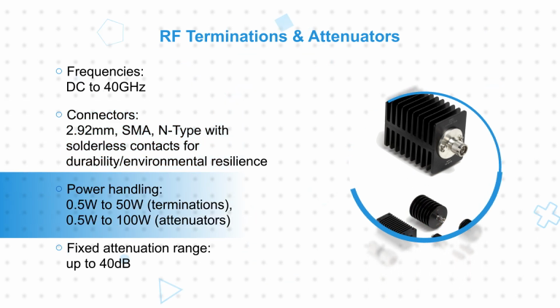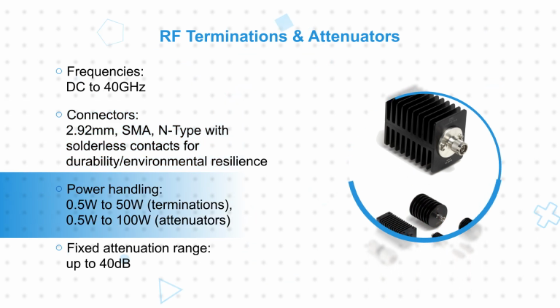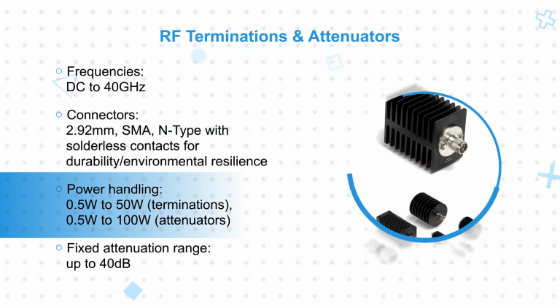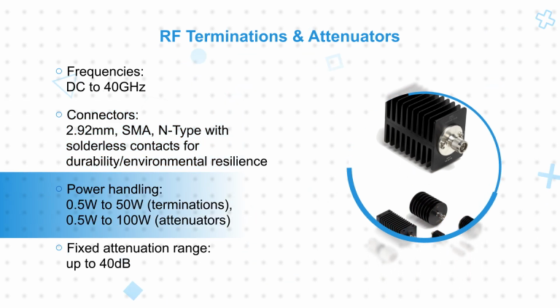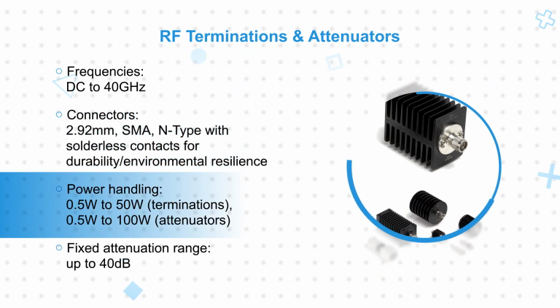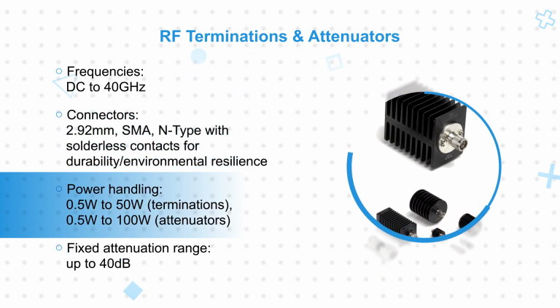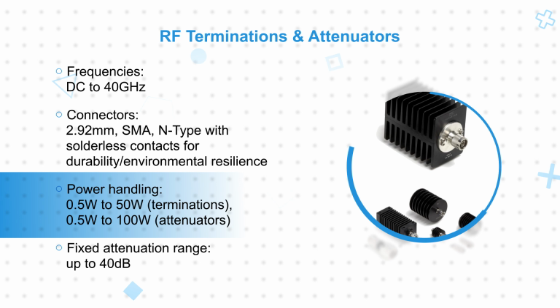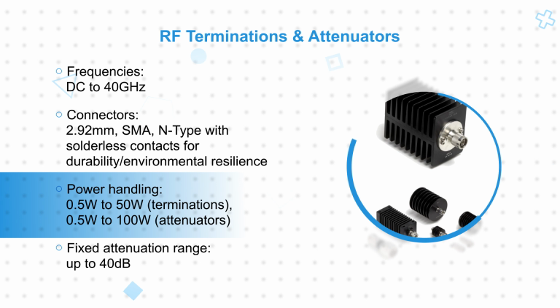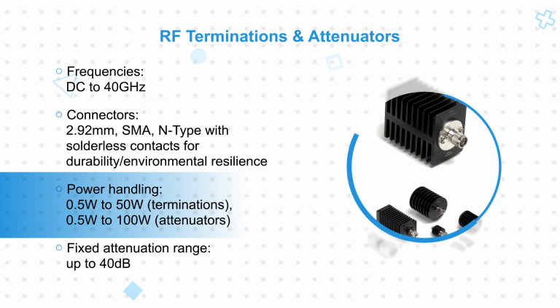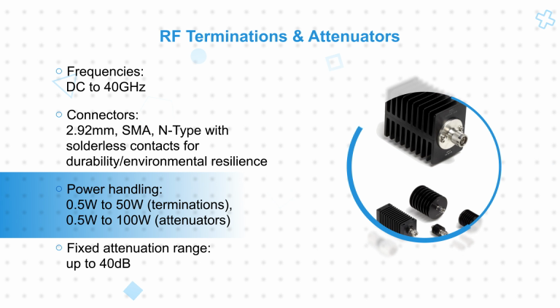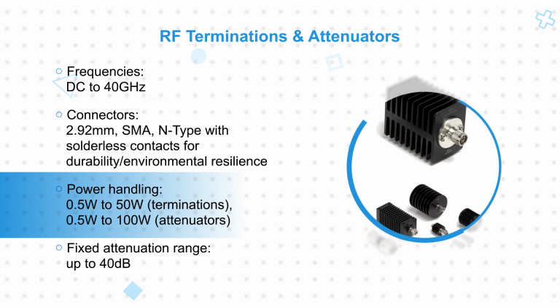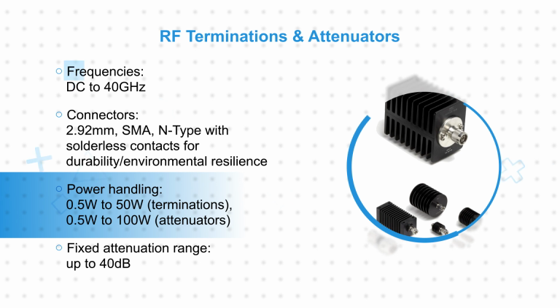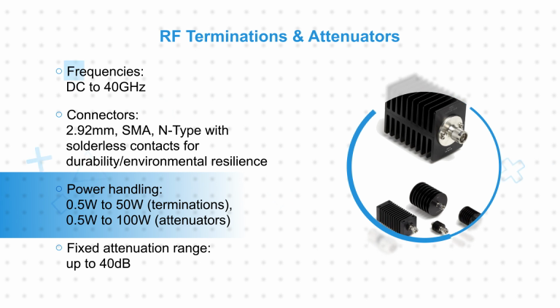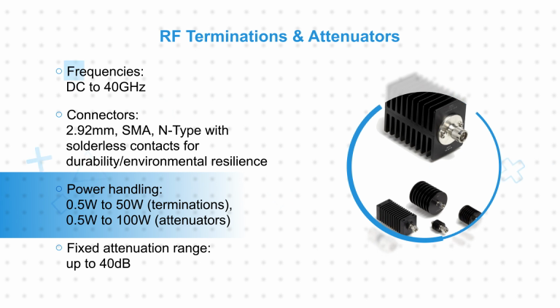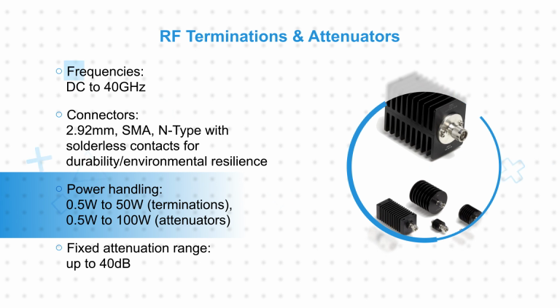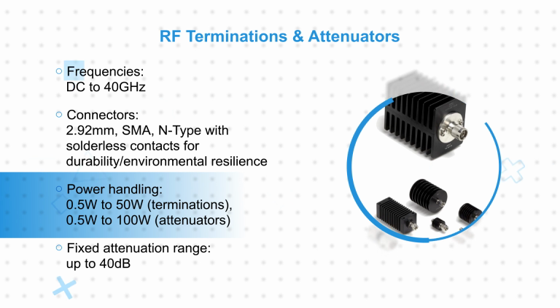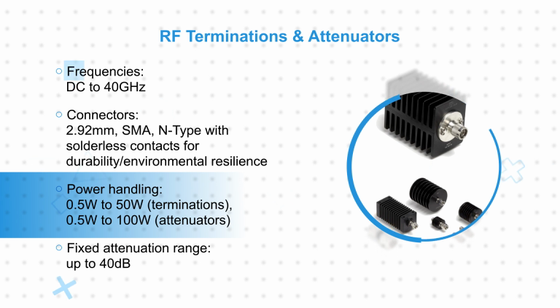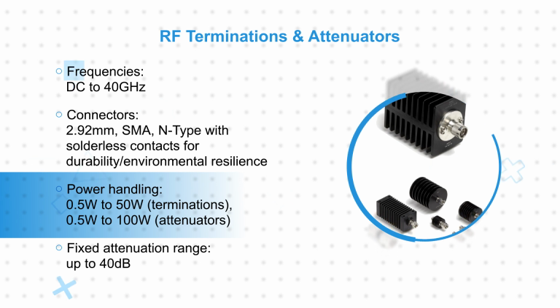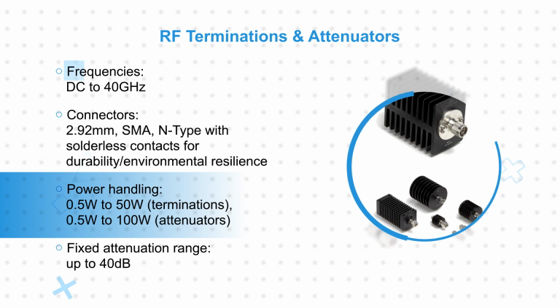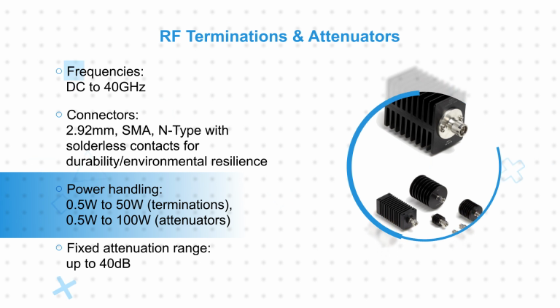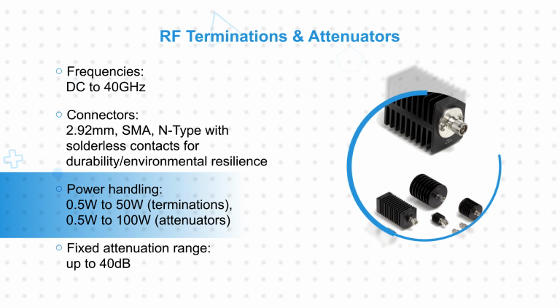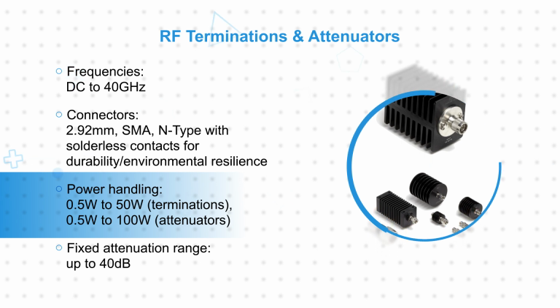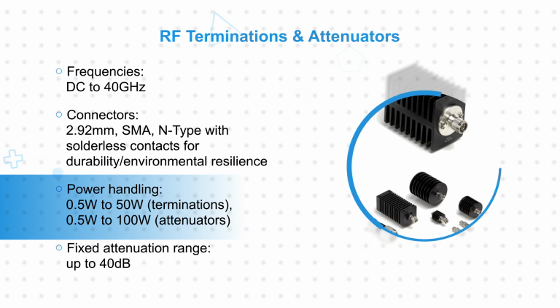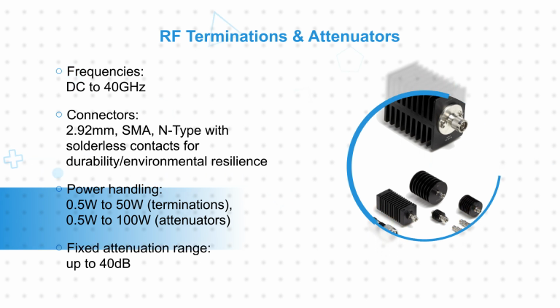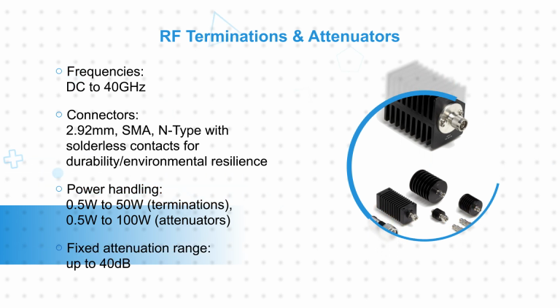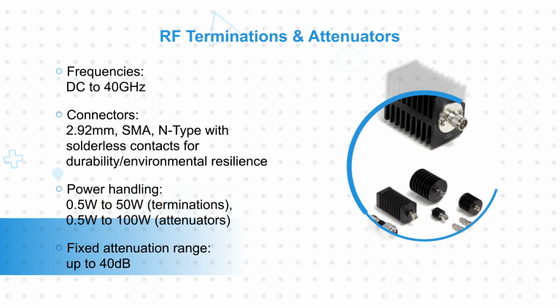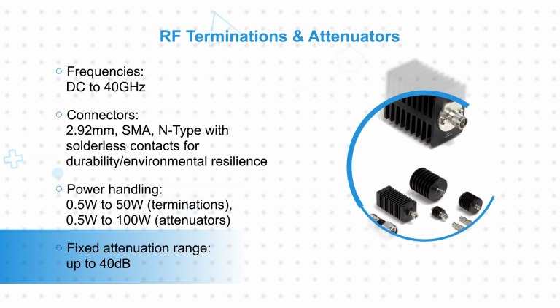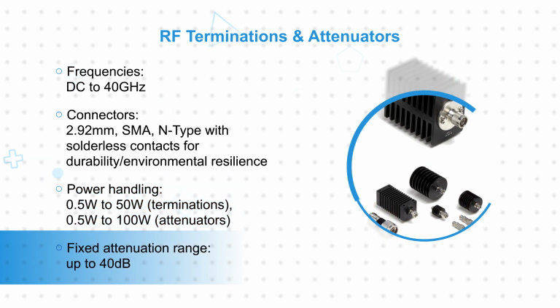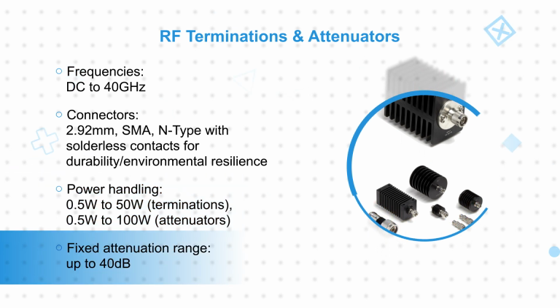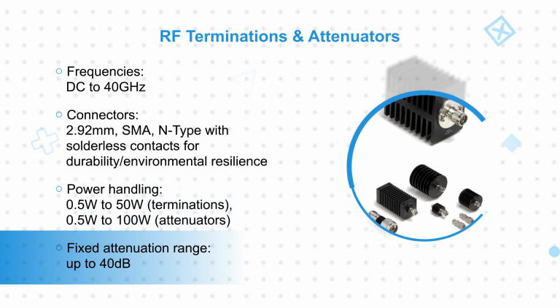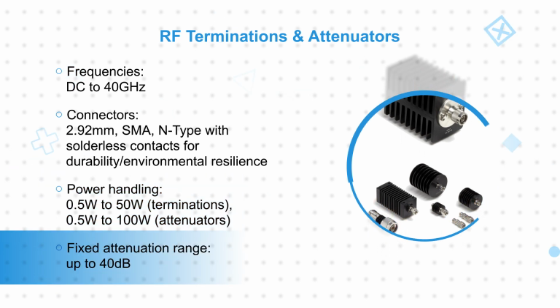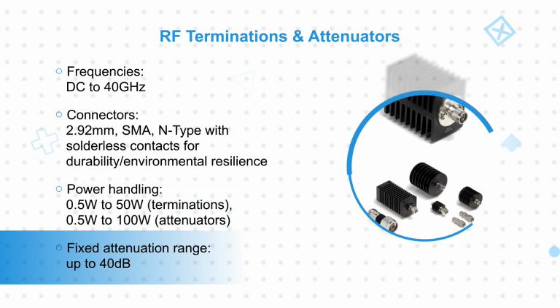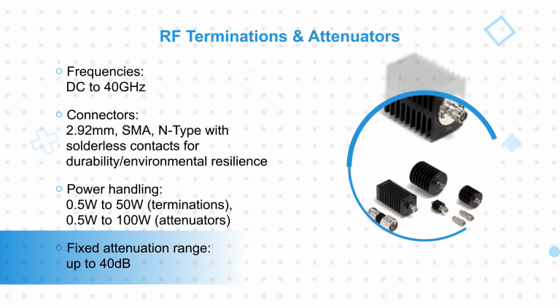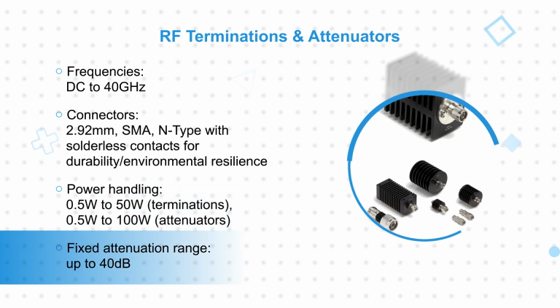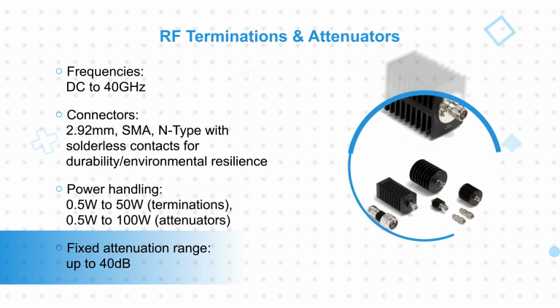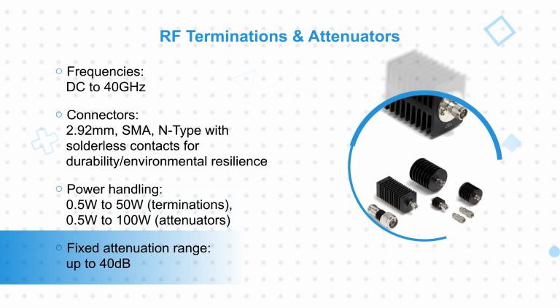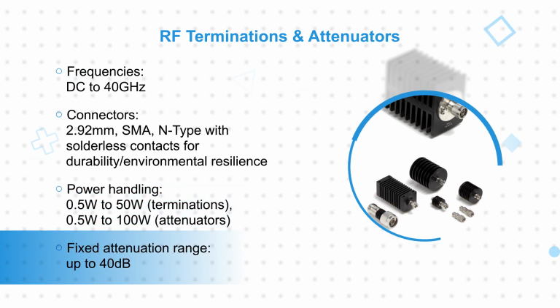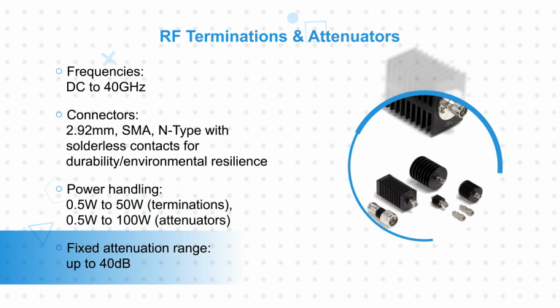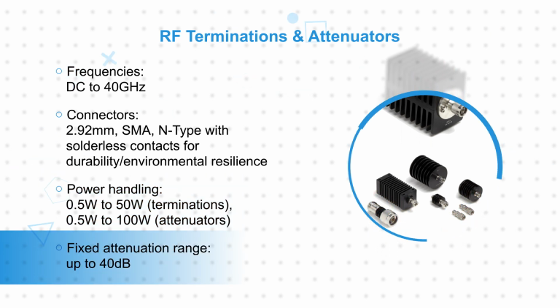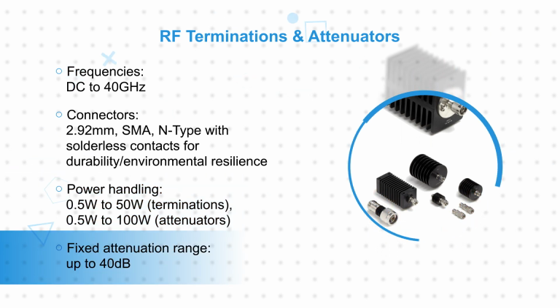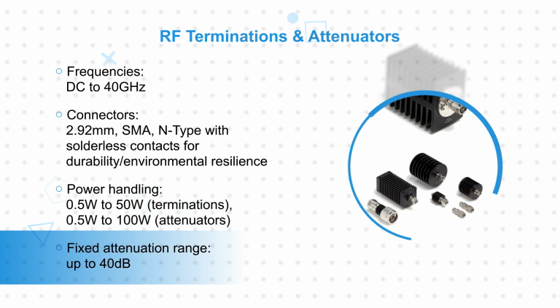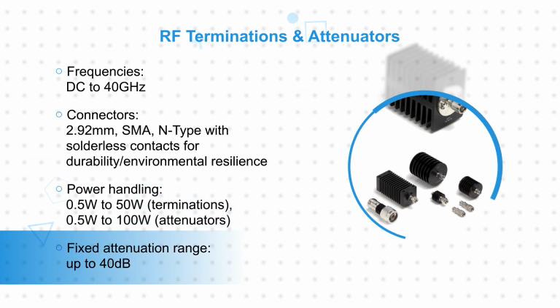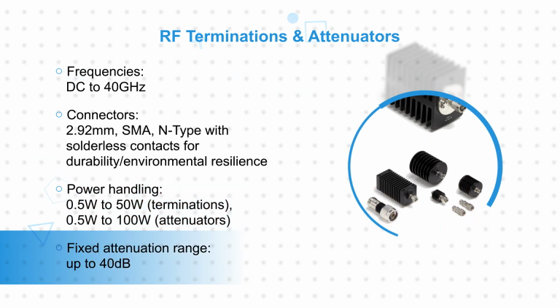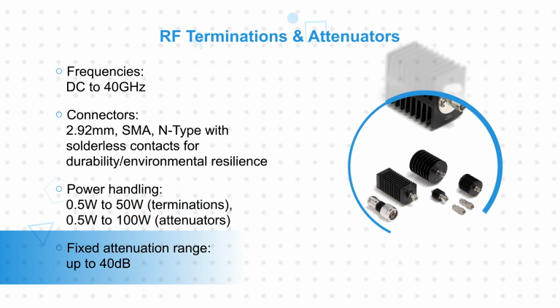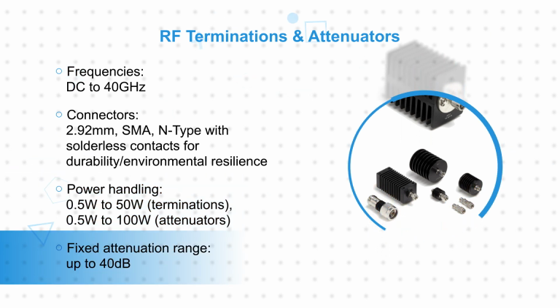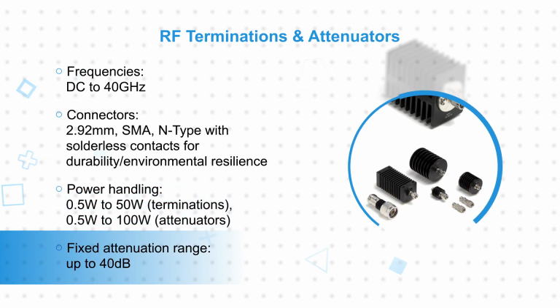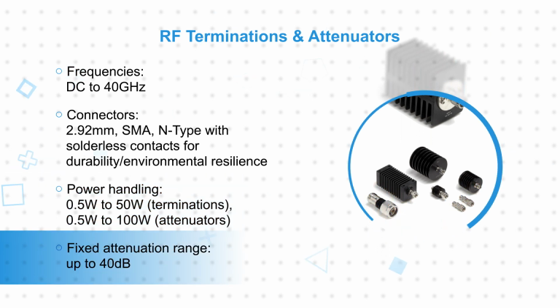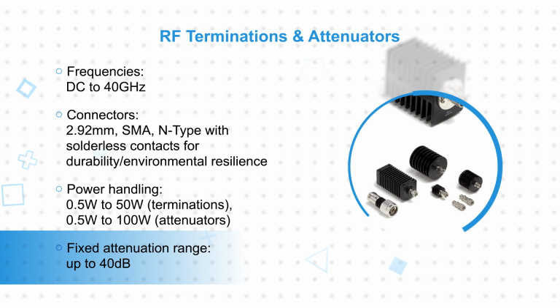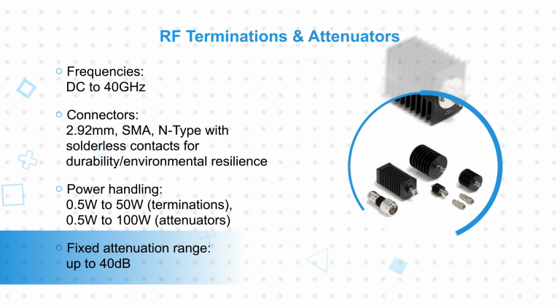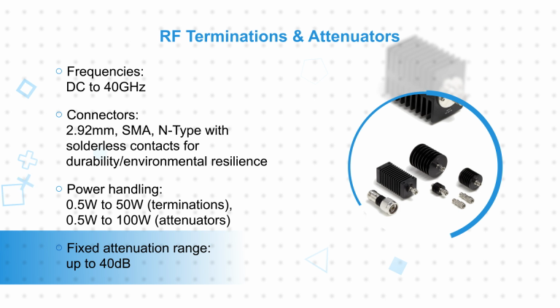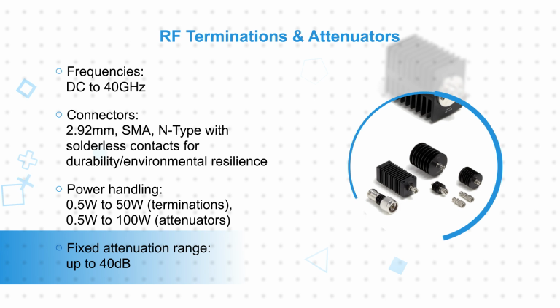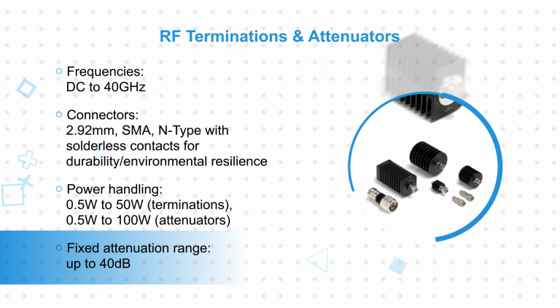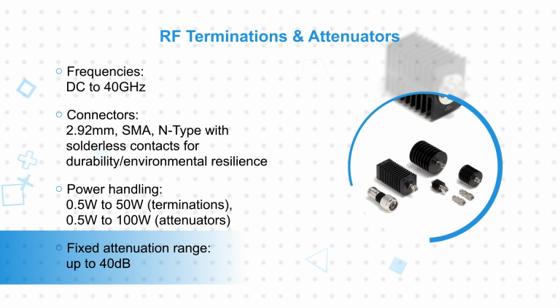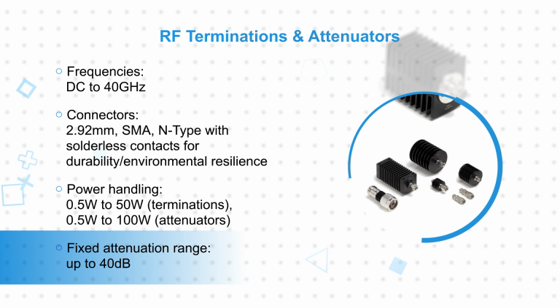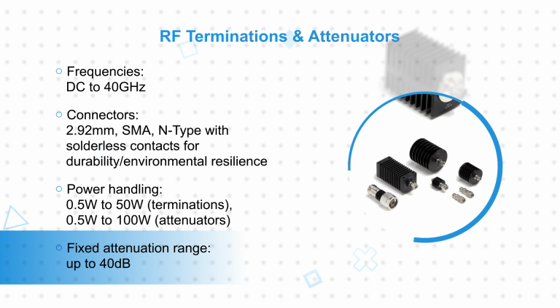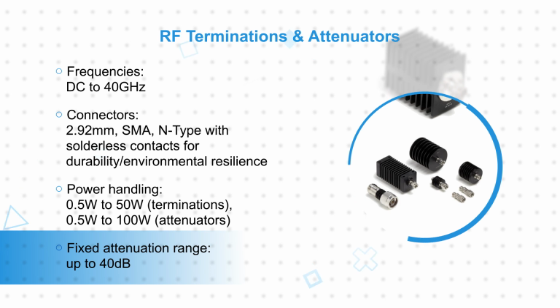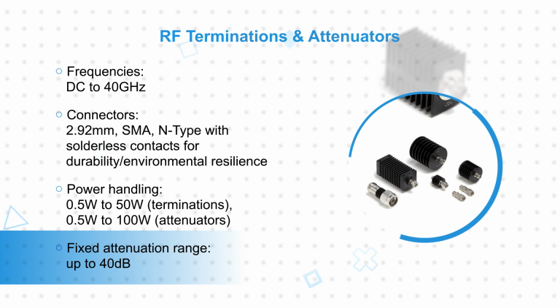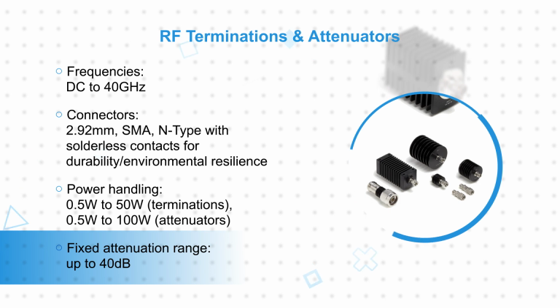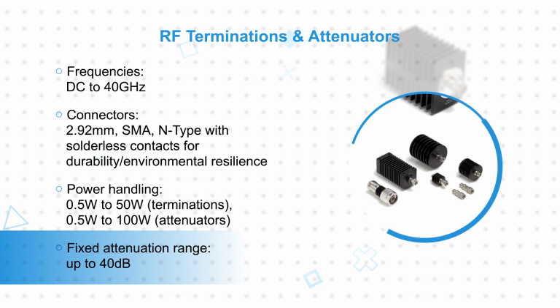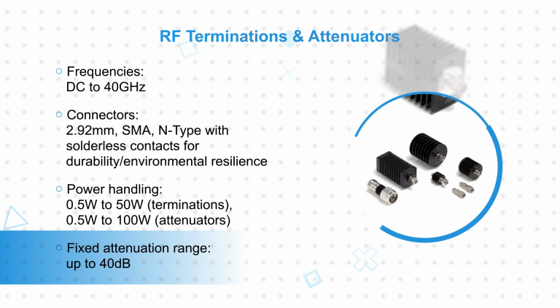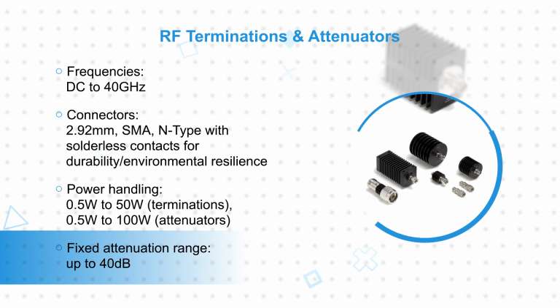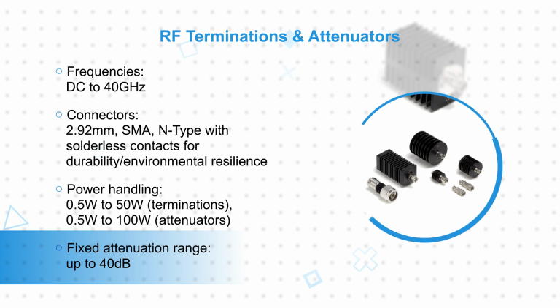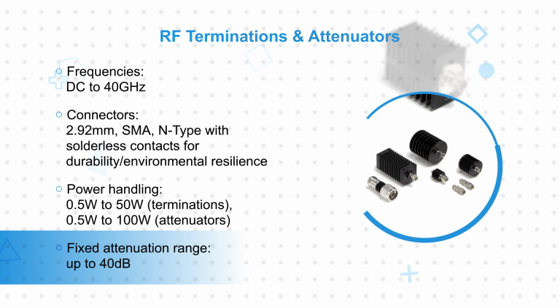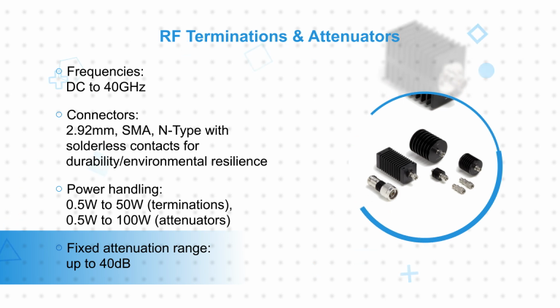Terminations are available with power handling up to 50 watts, while attenuators are available with attenuation up to 40 dB and power handling up to 100 watts.